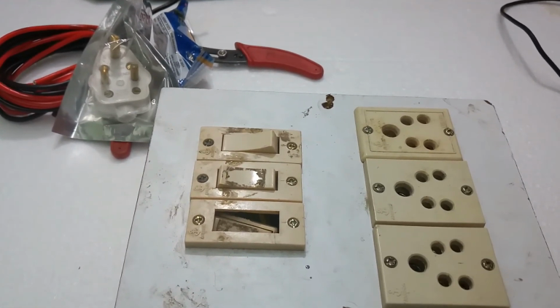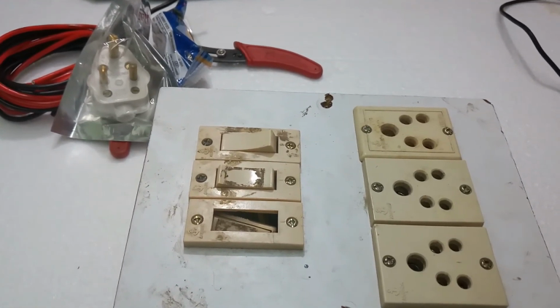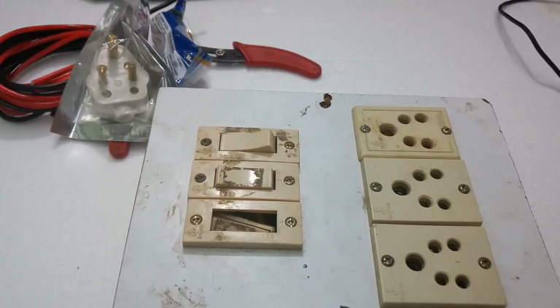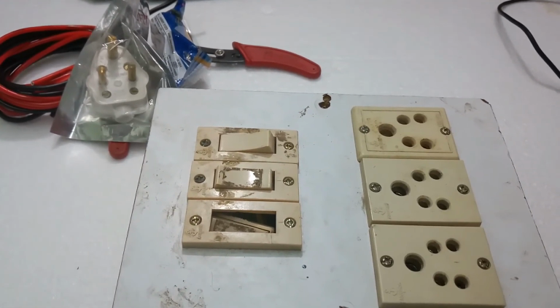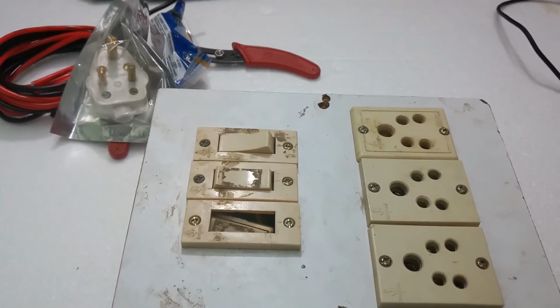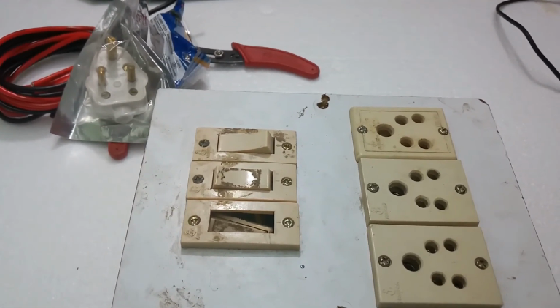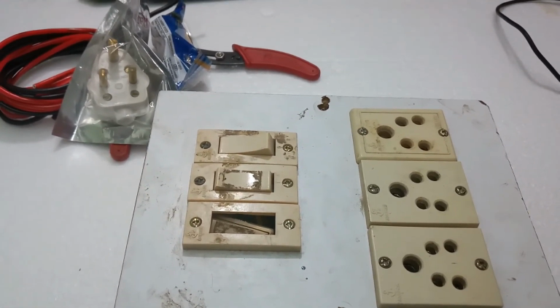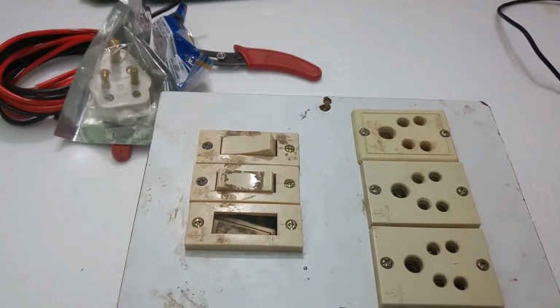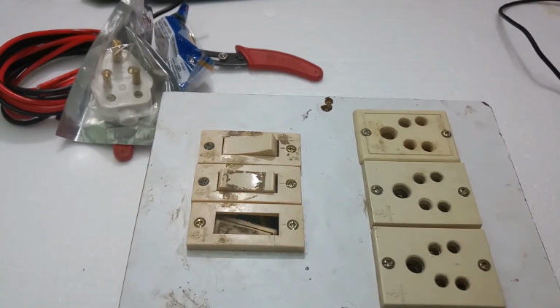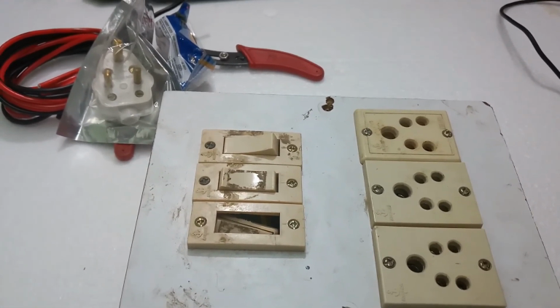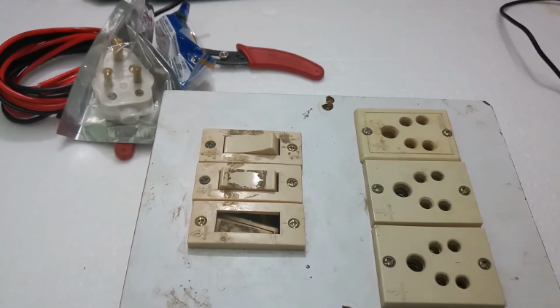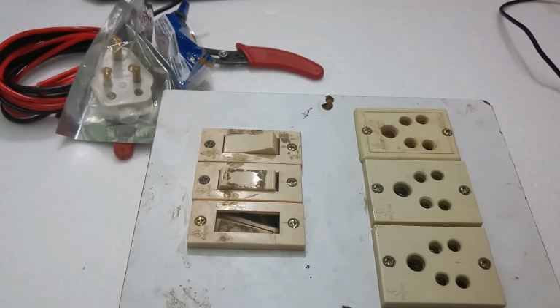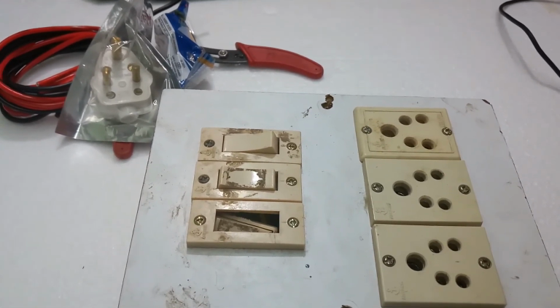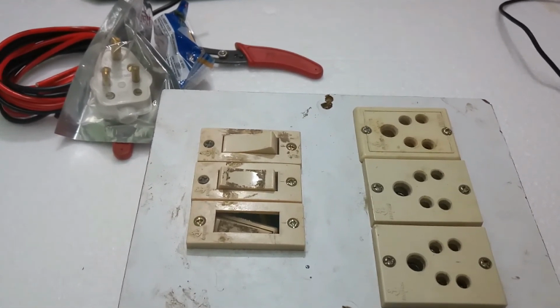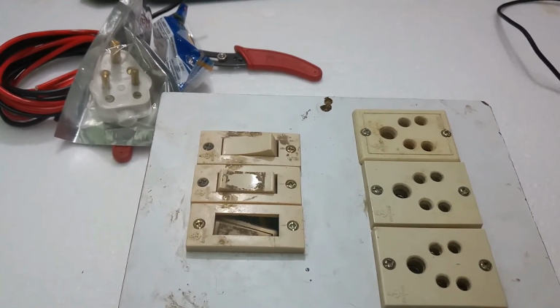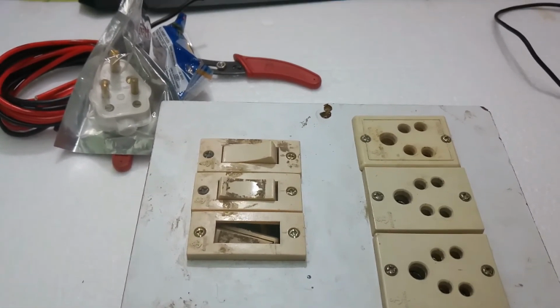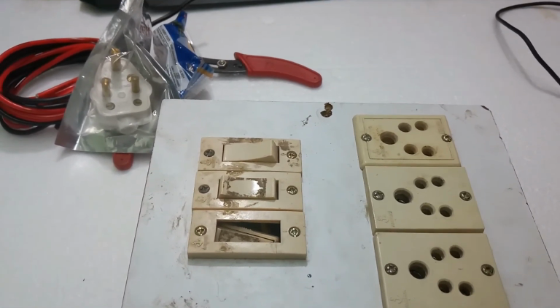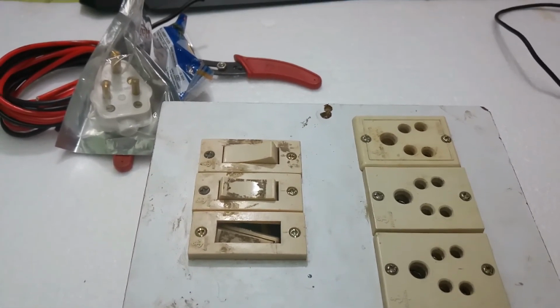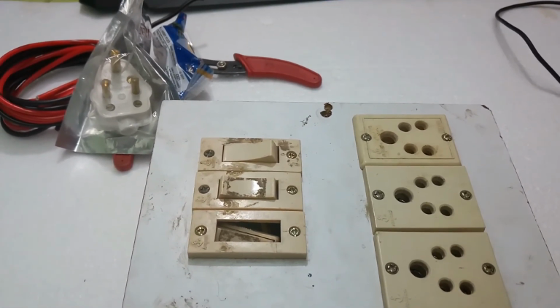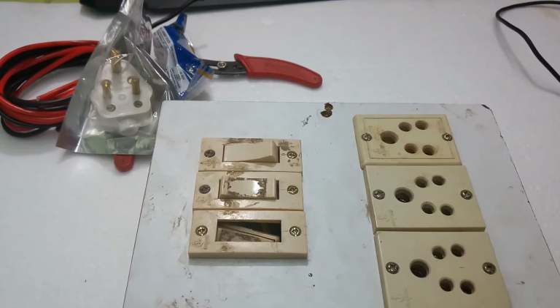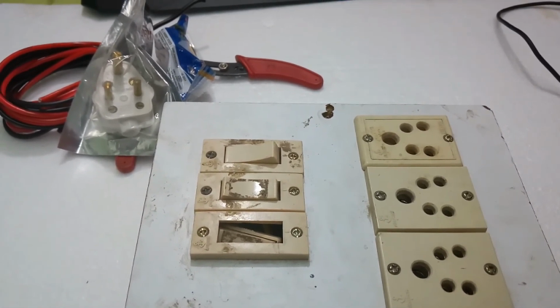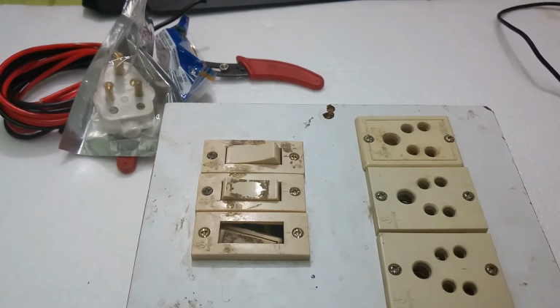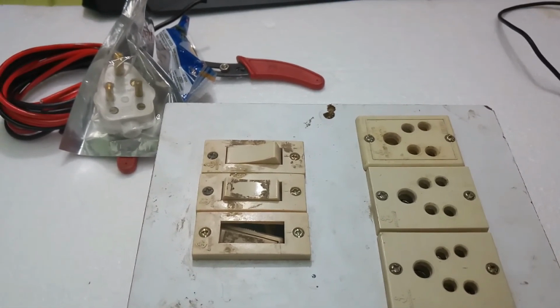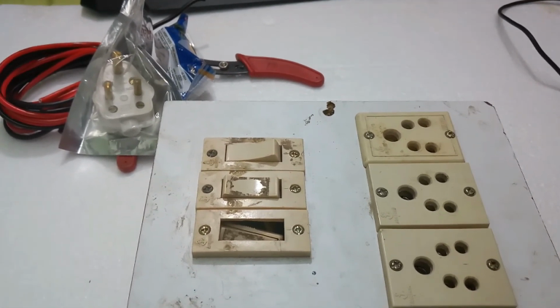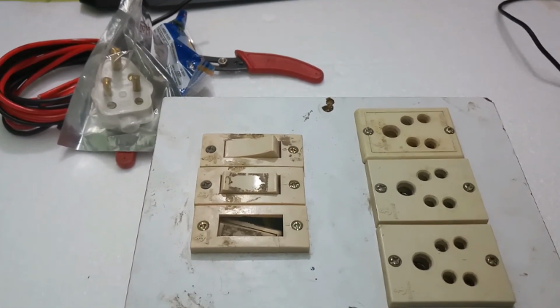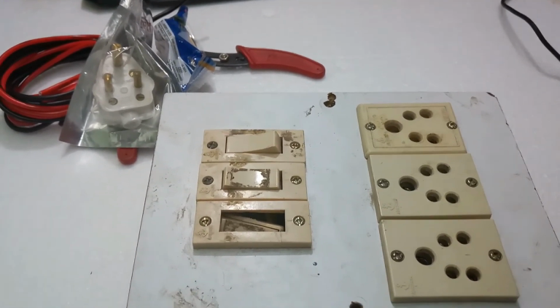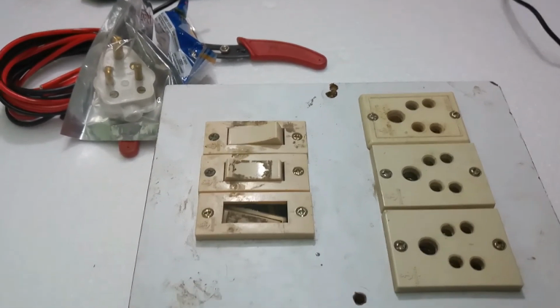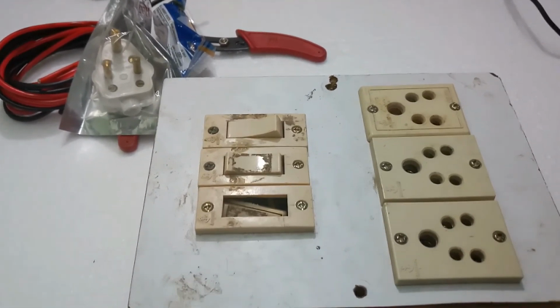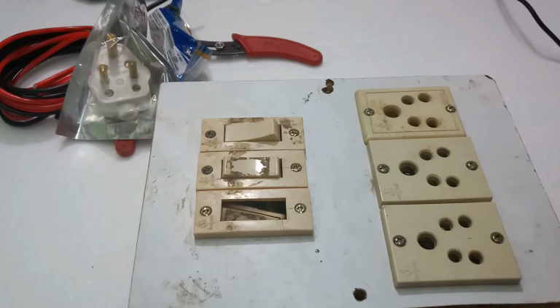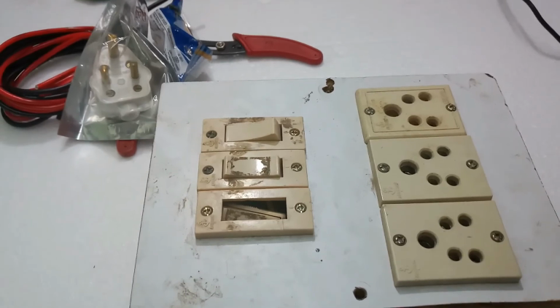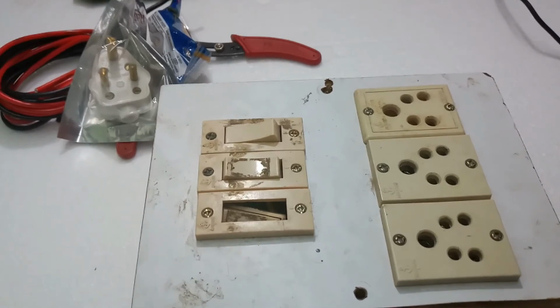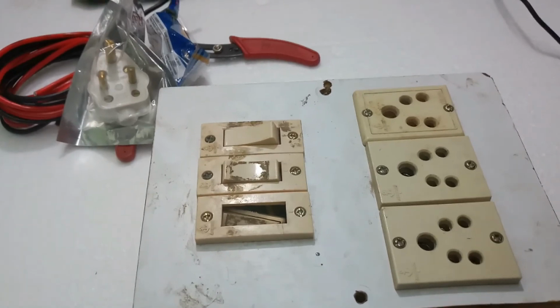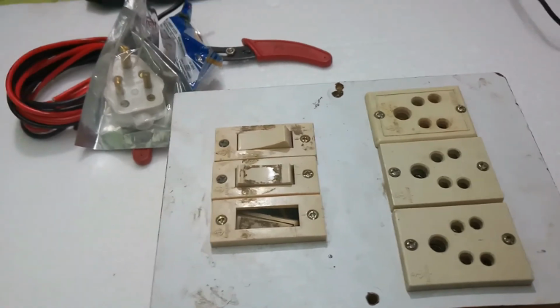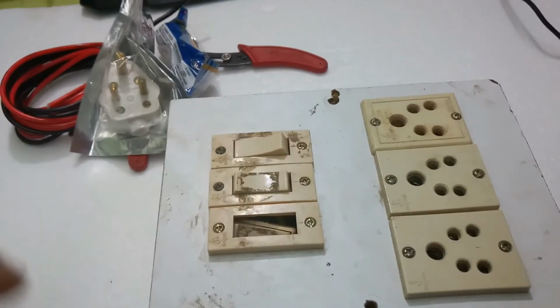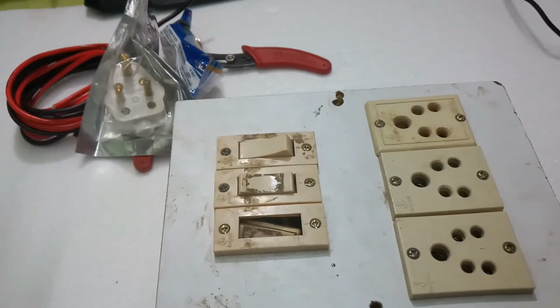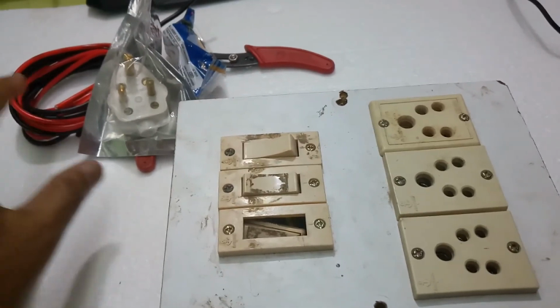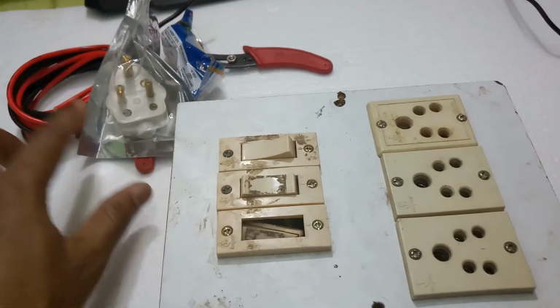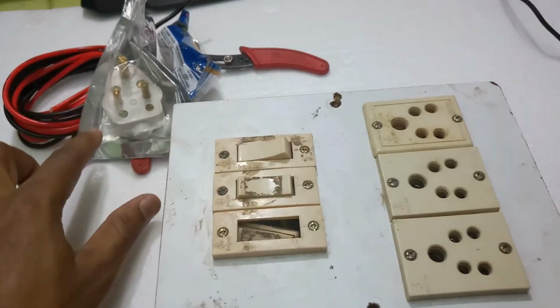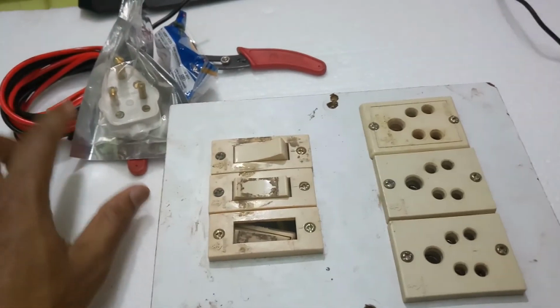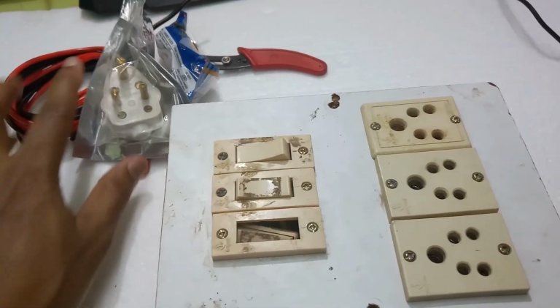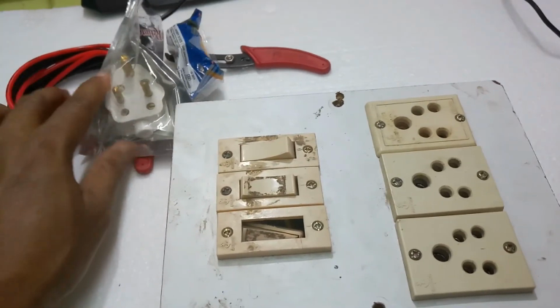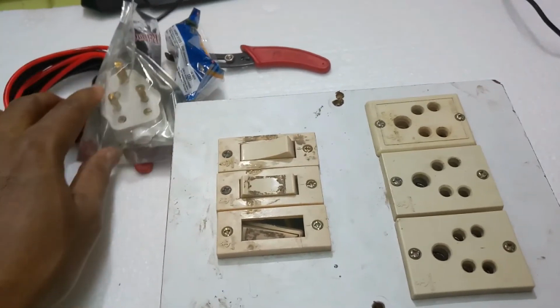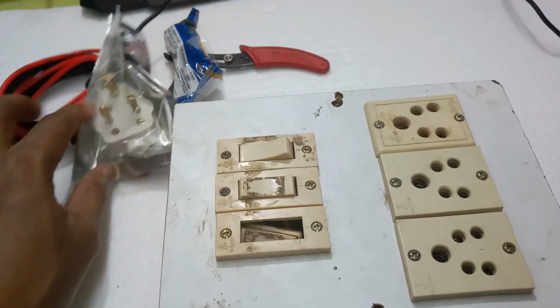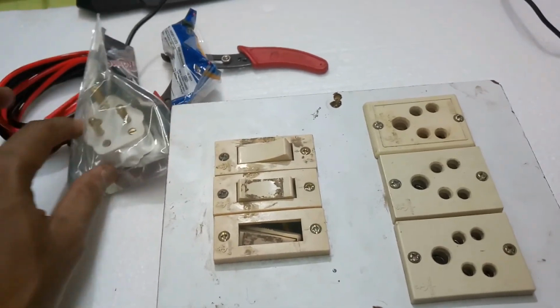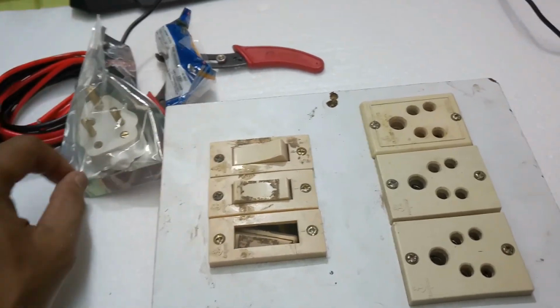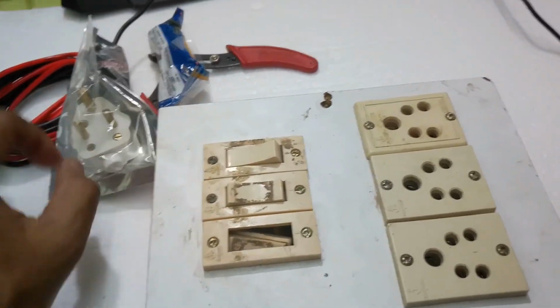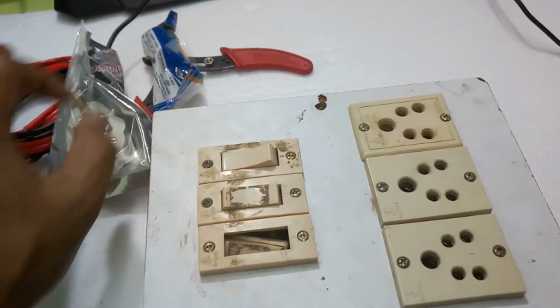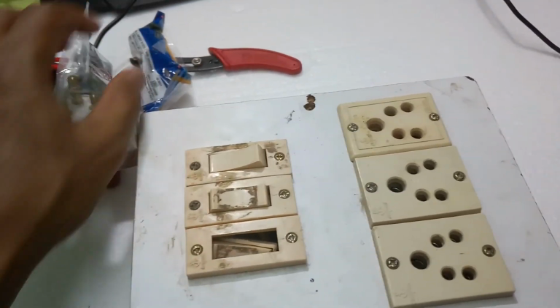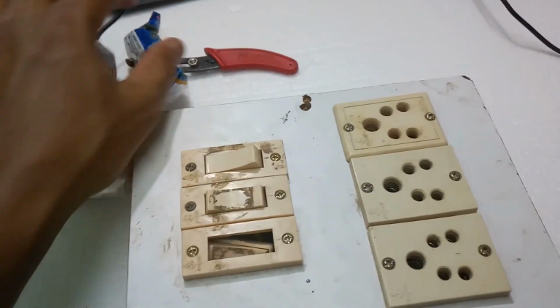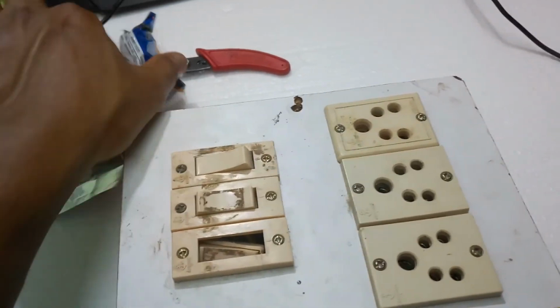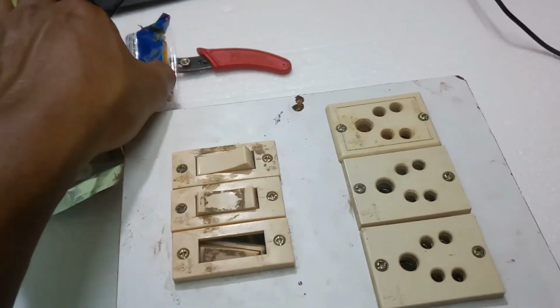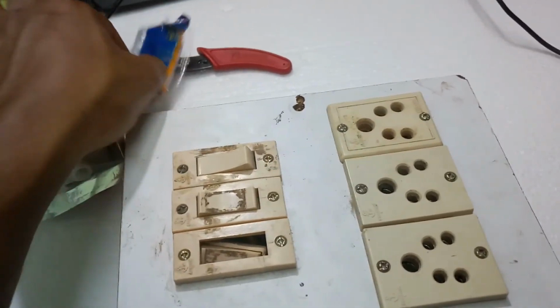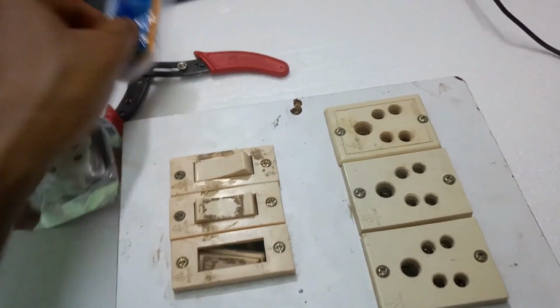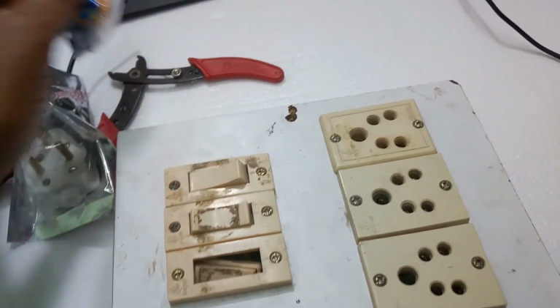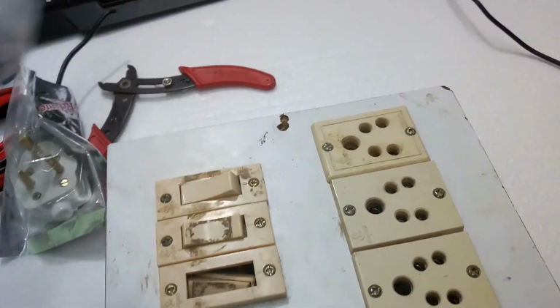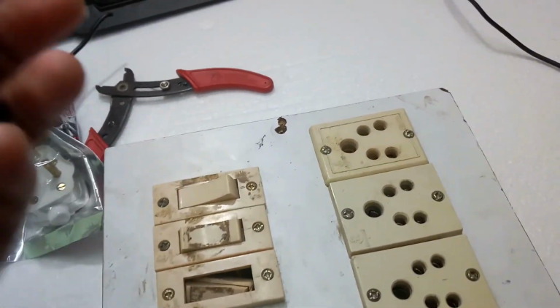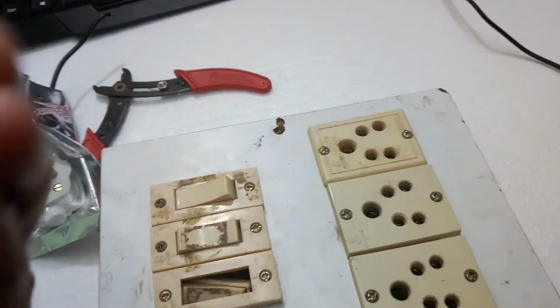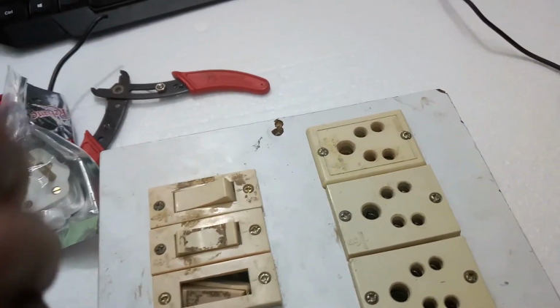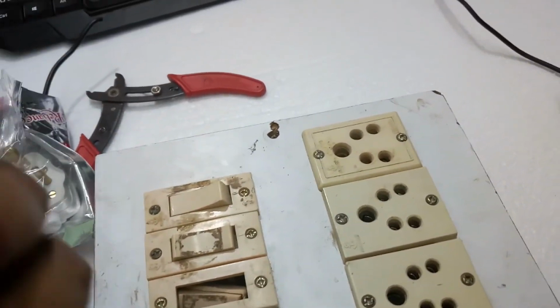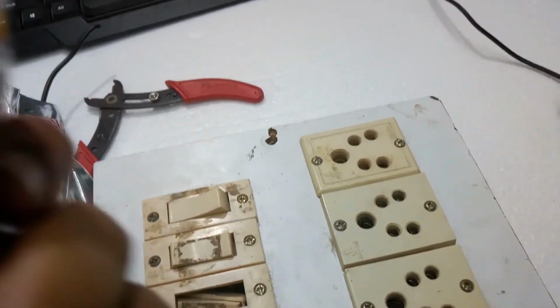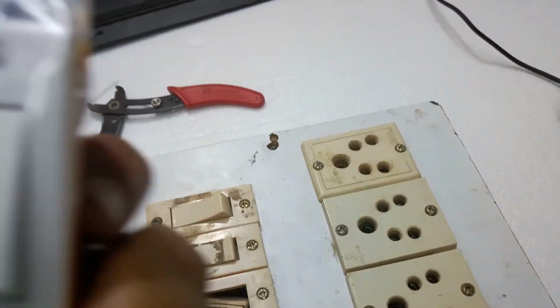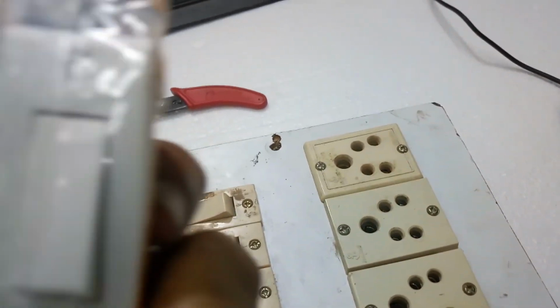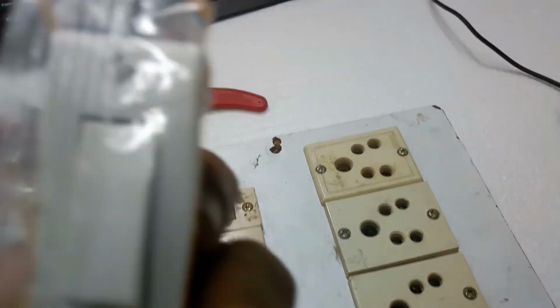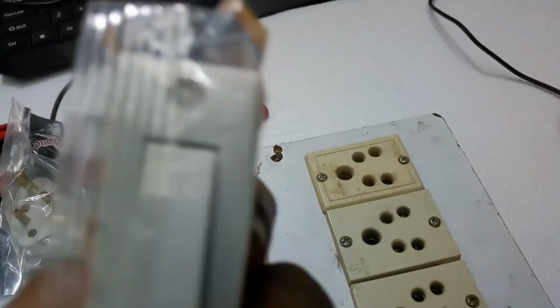The required tools are one three-pin plug, one switch, and a screwdriver.